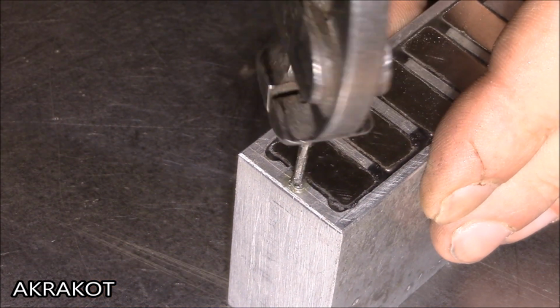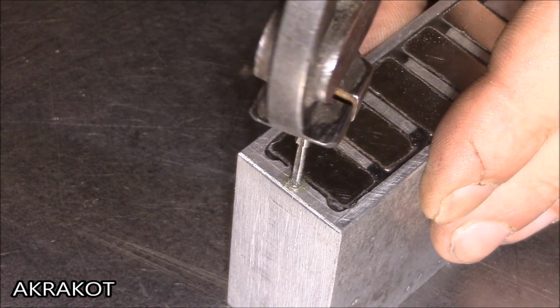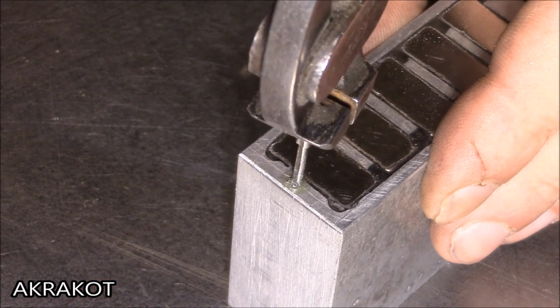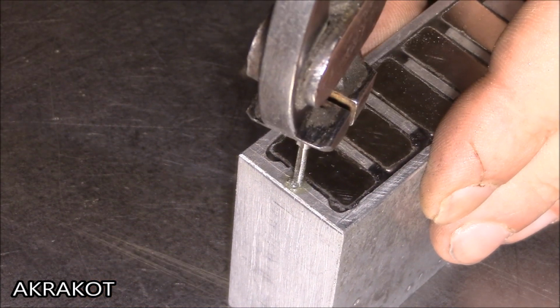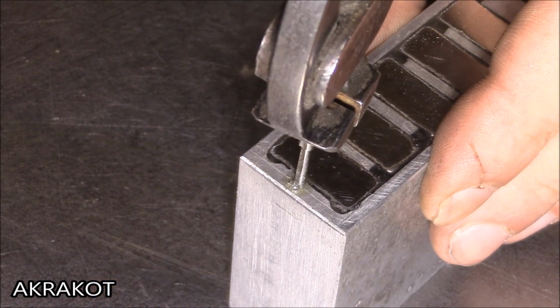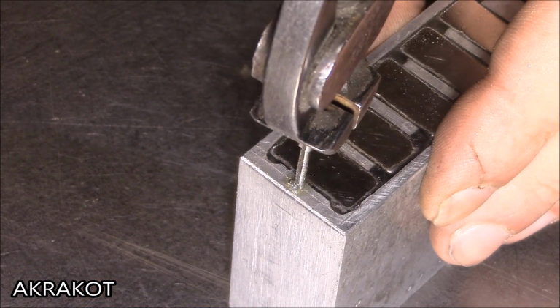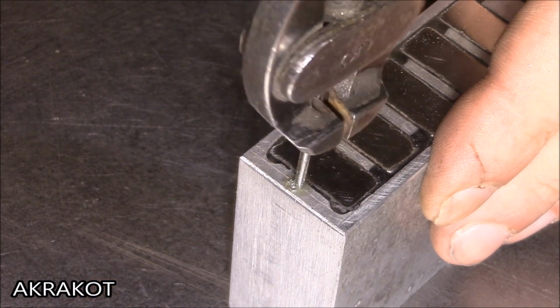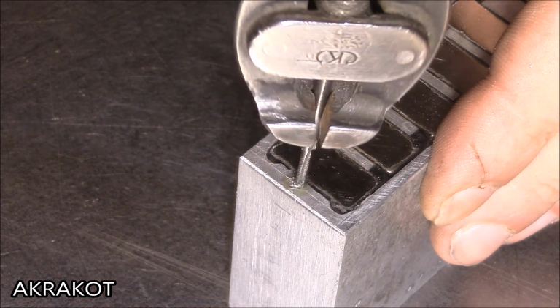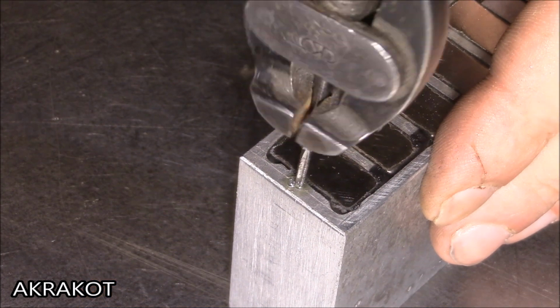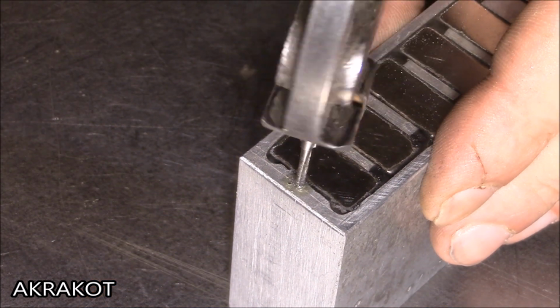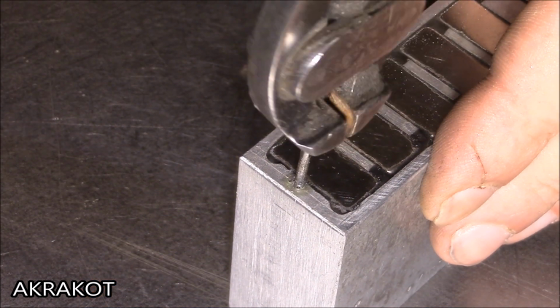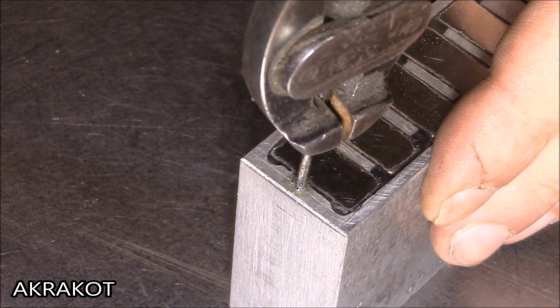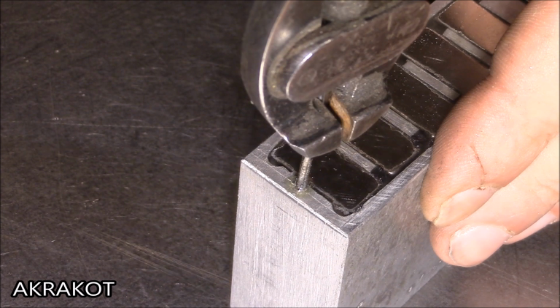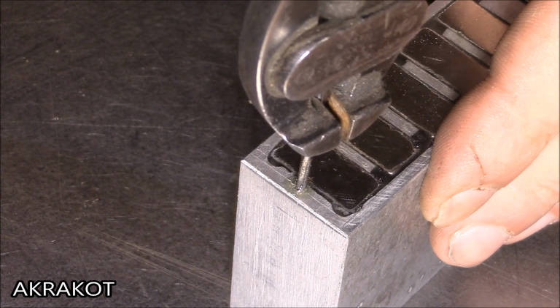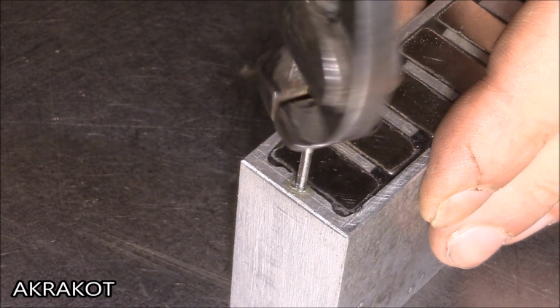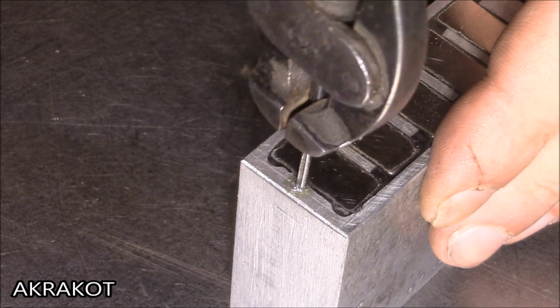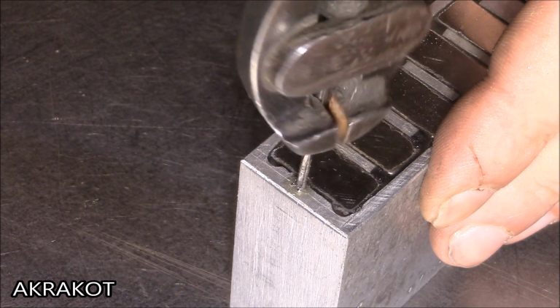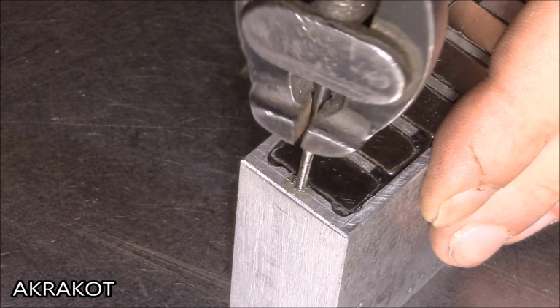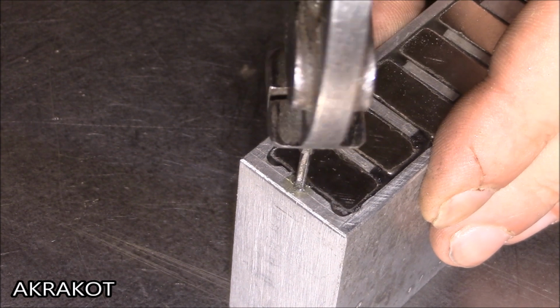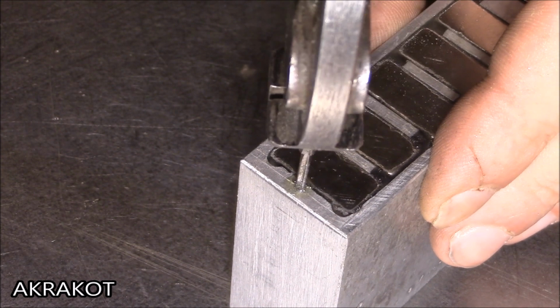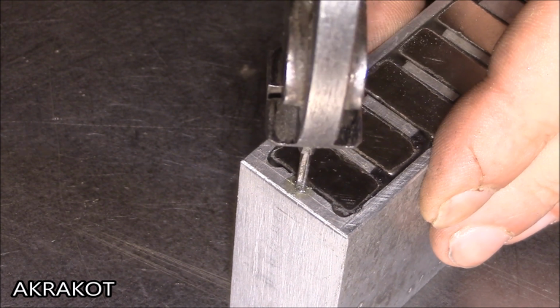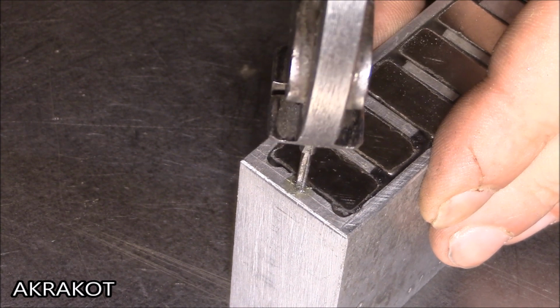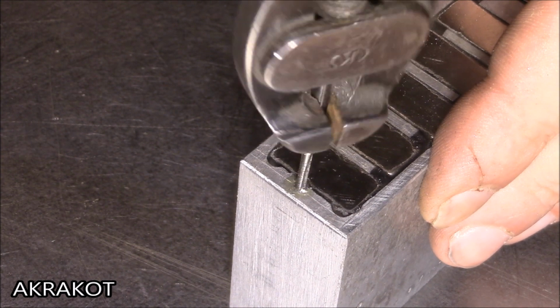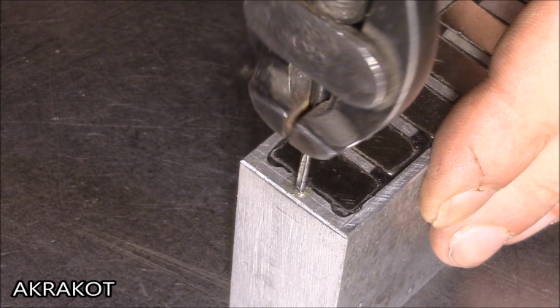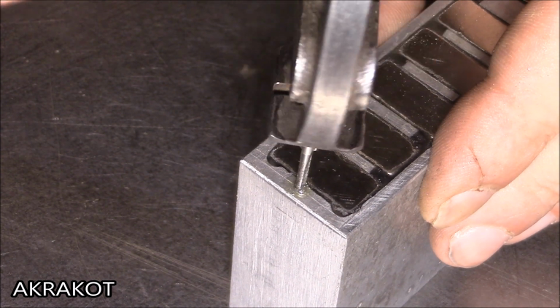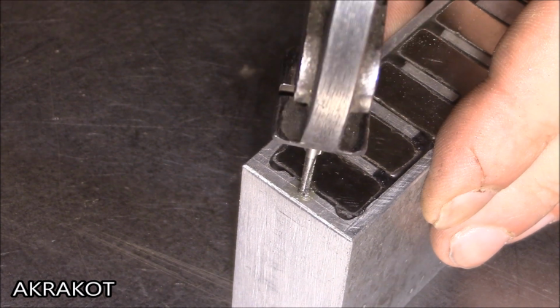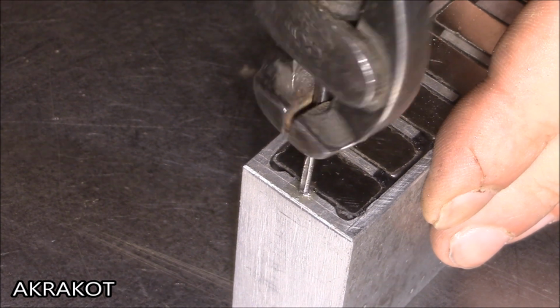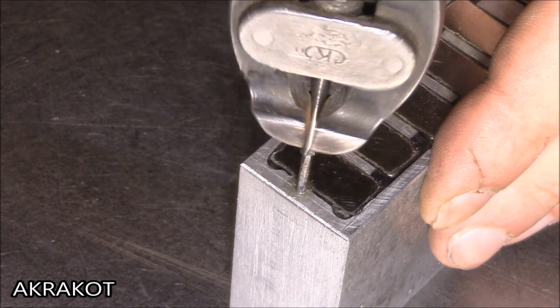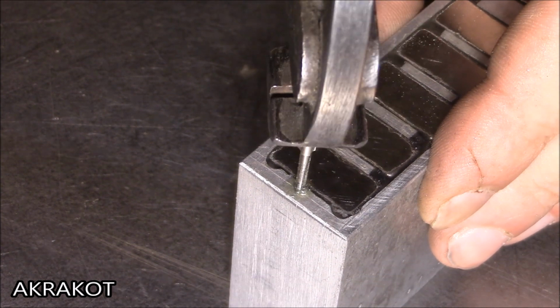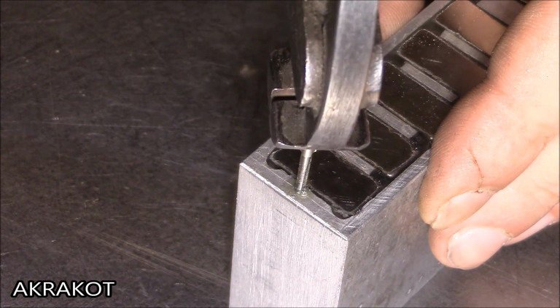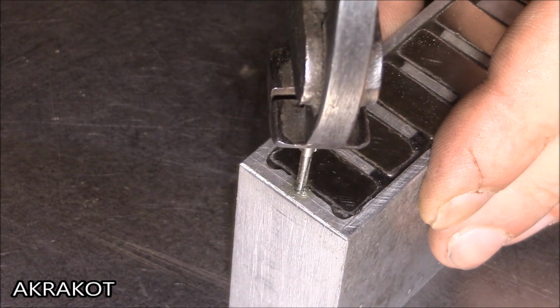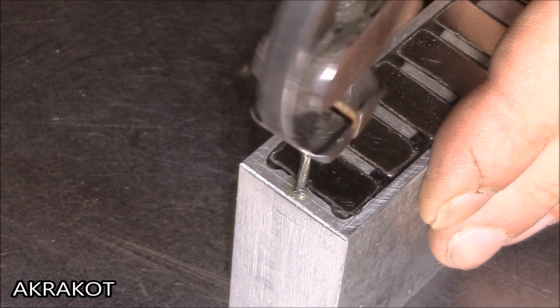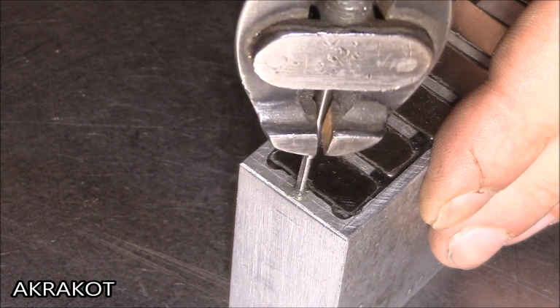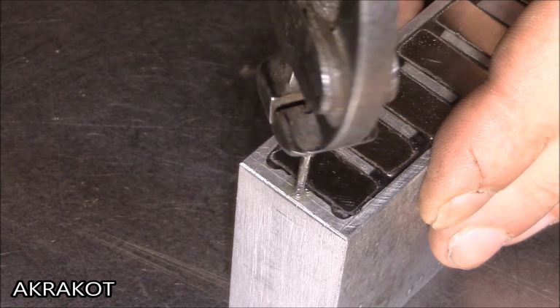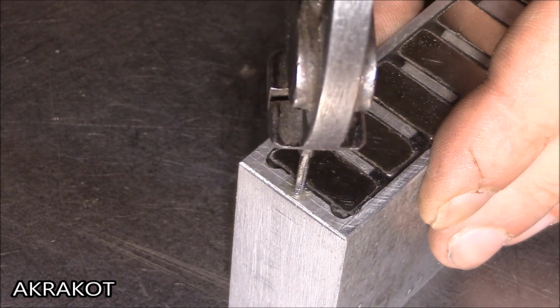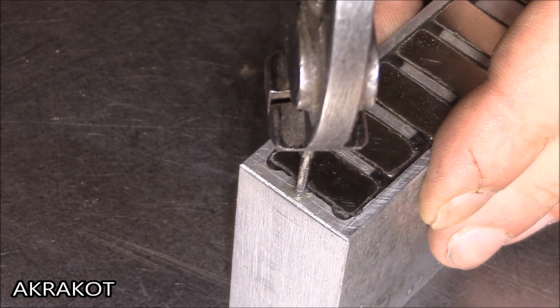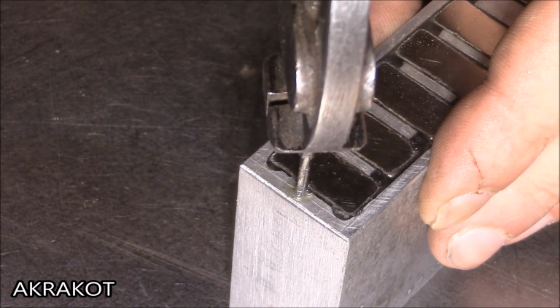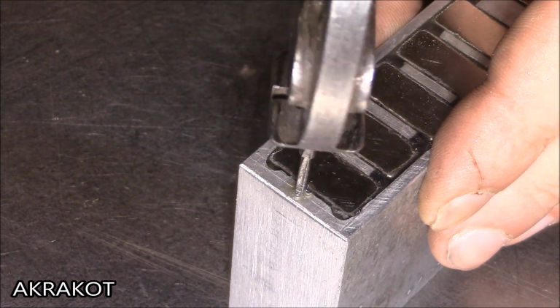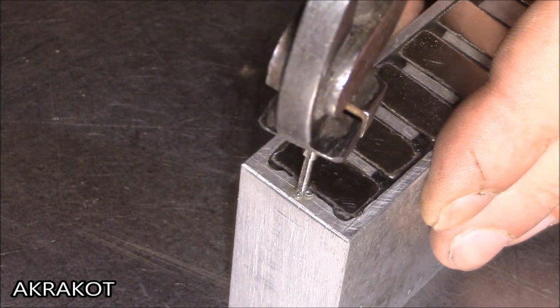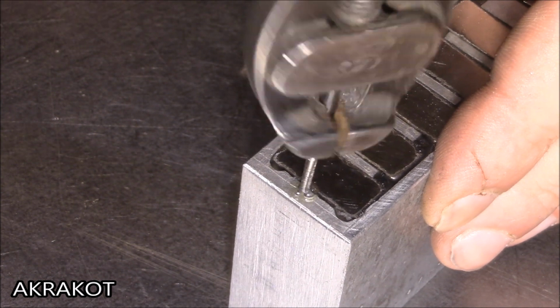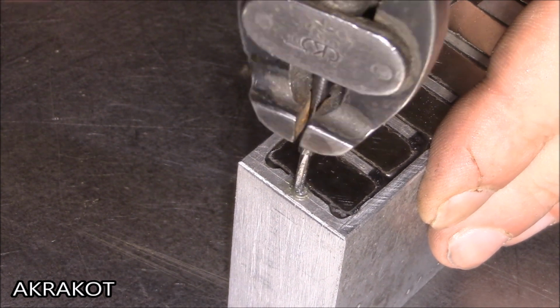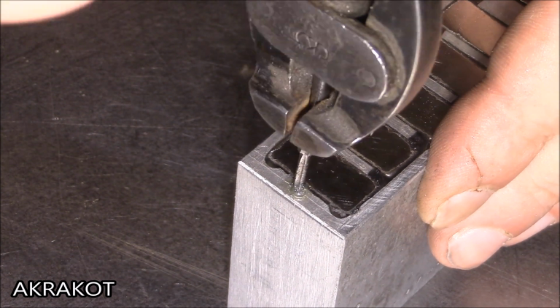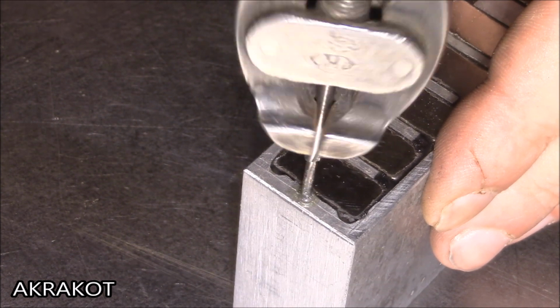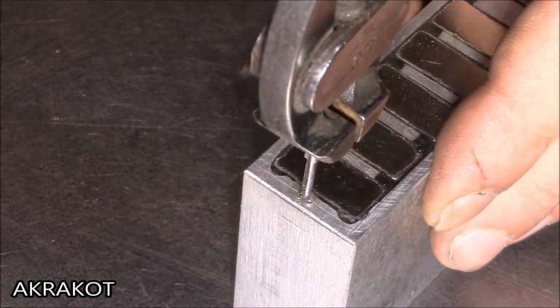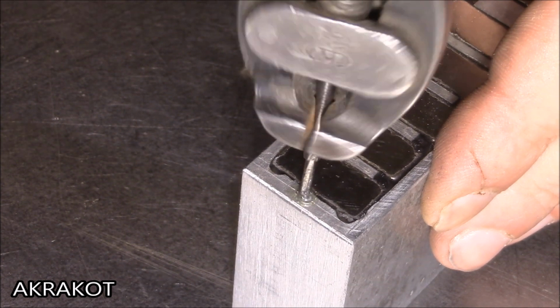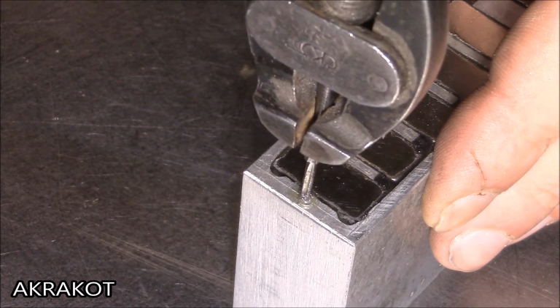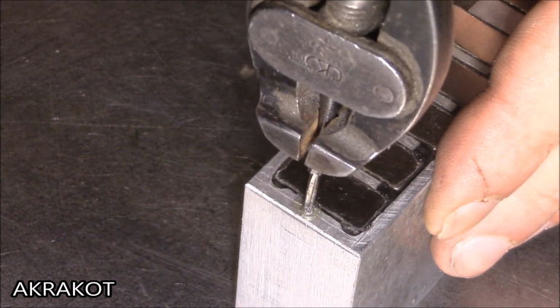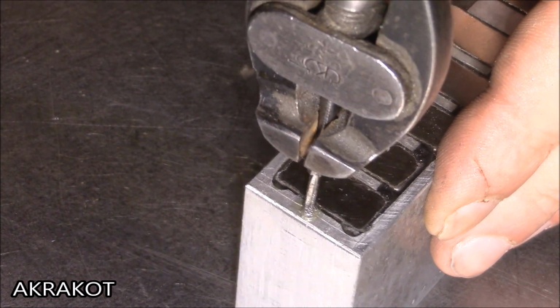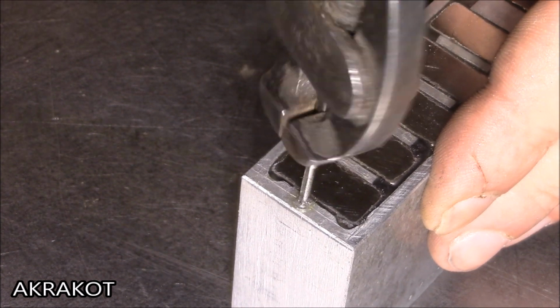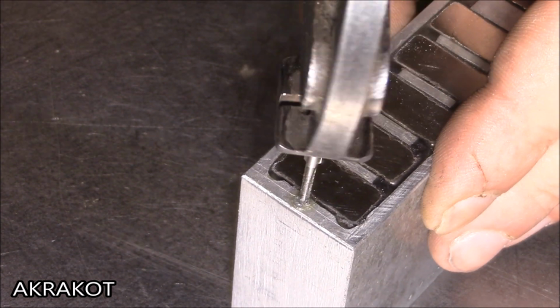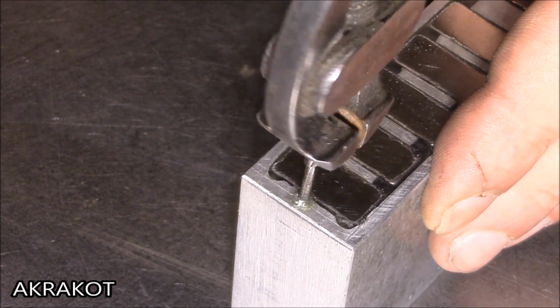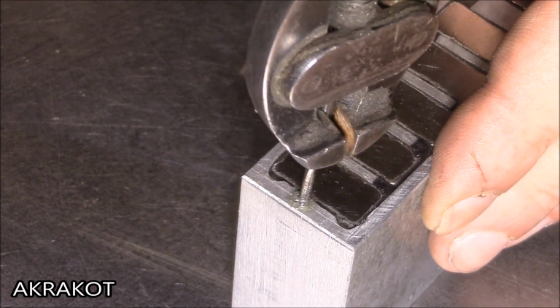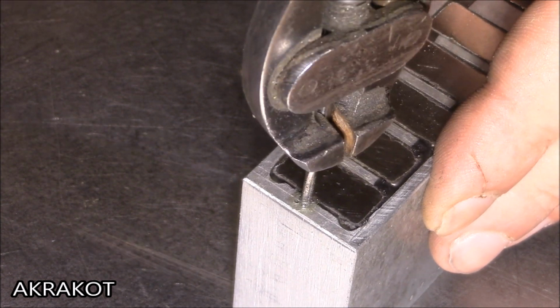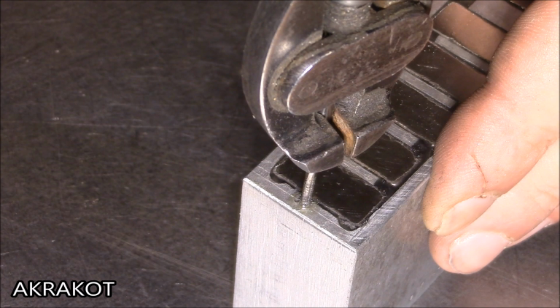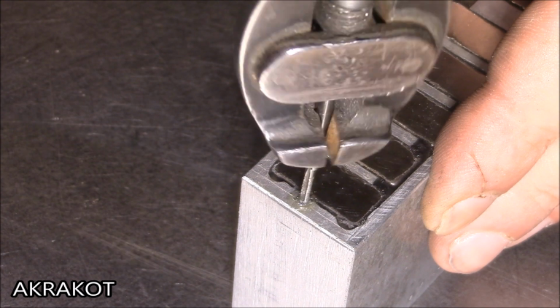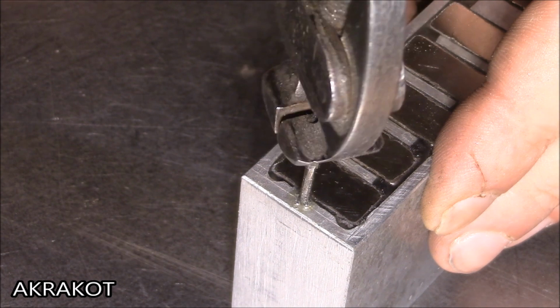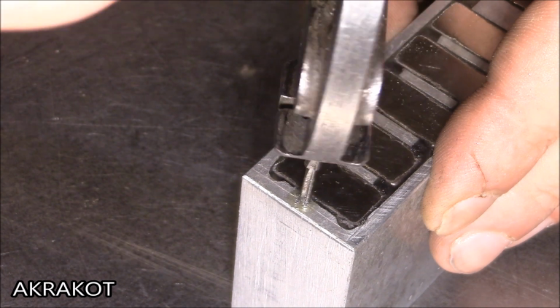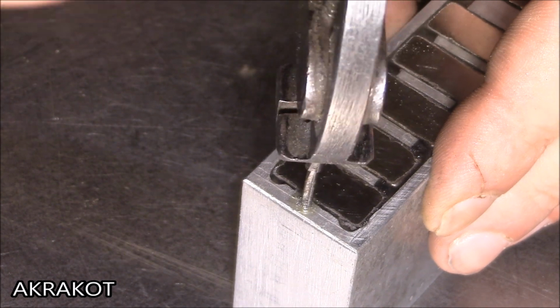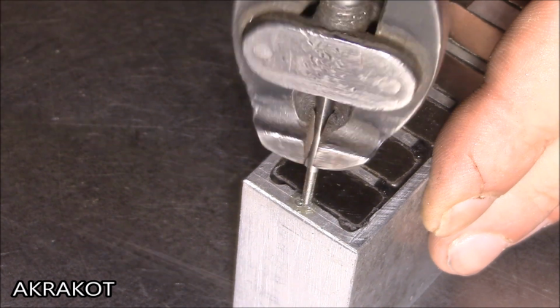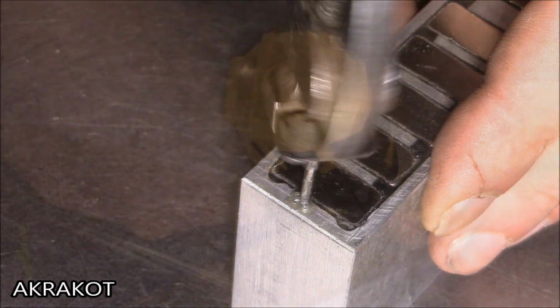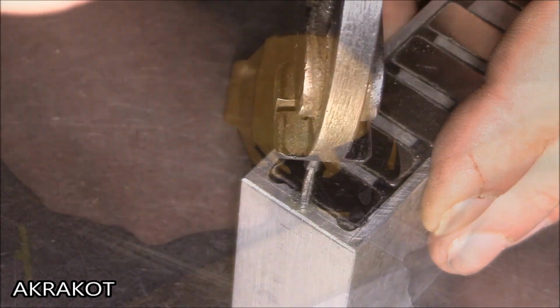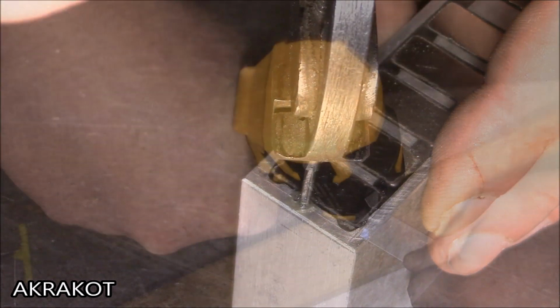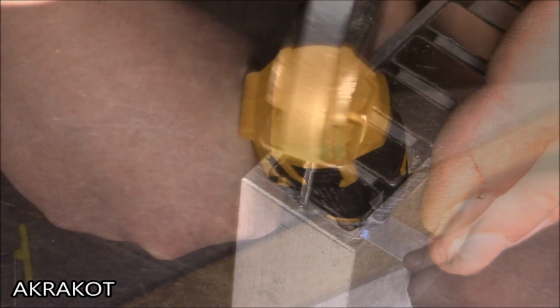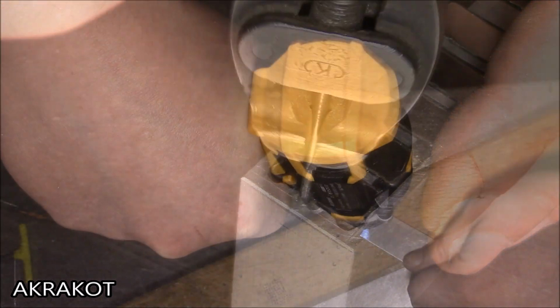I drill holes and cut a thread in them with a tap for M2 screws, and under their caps I drill recesses.